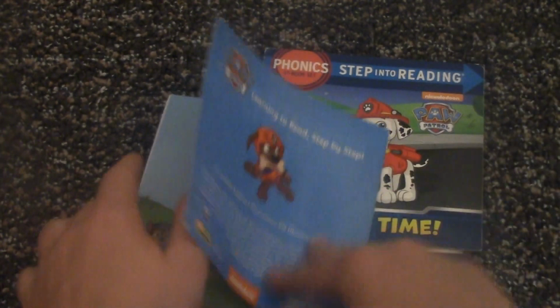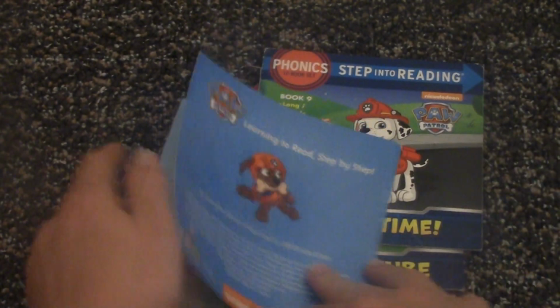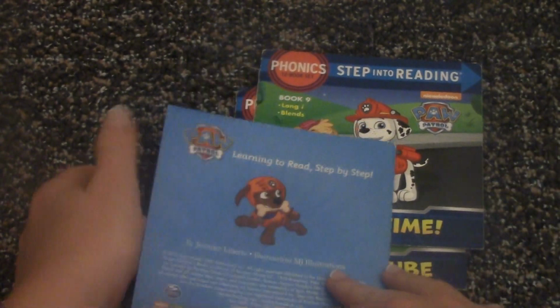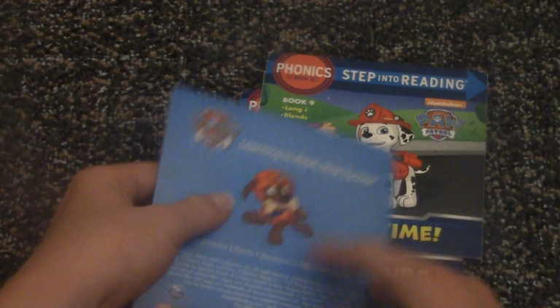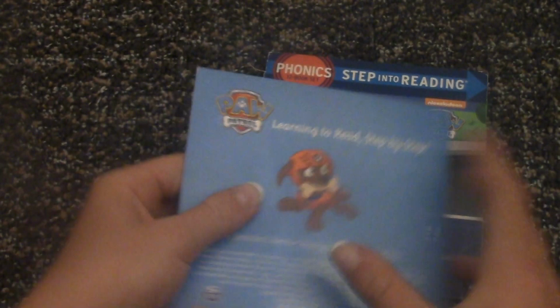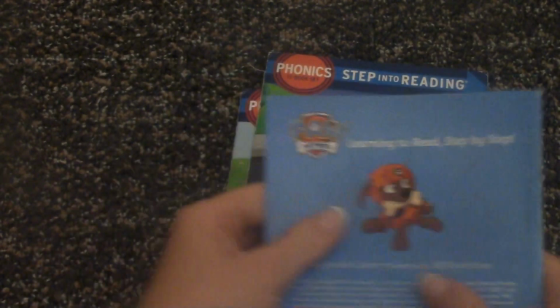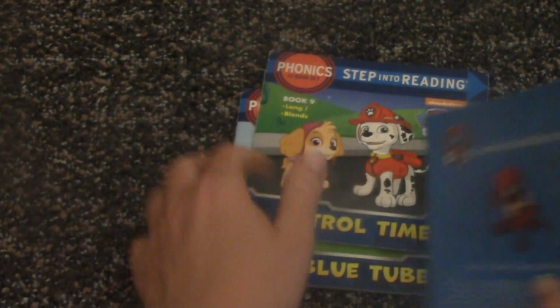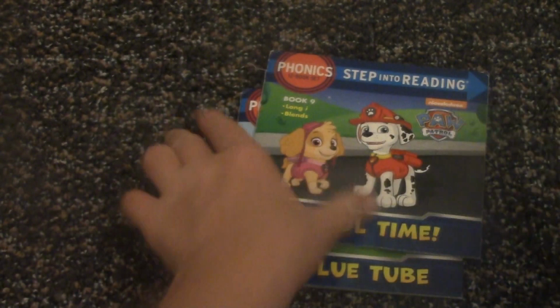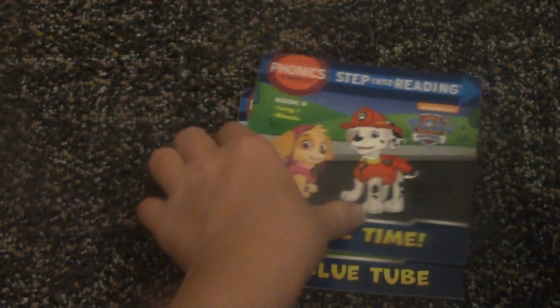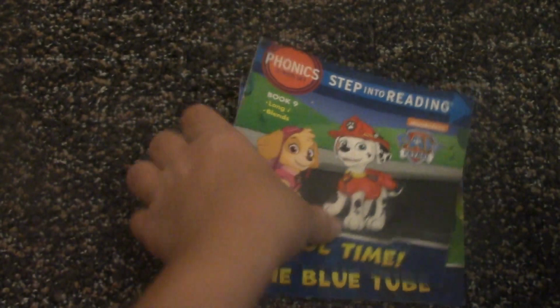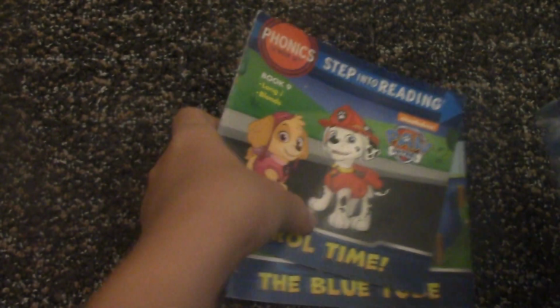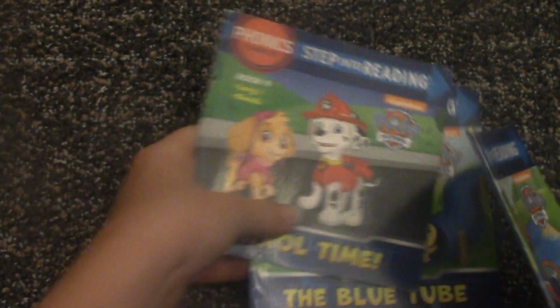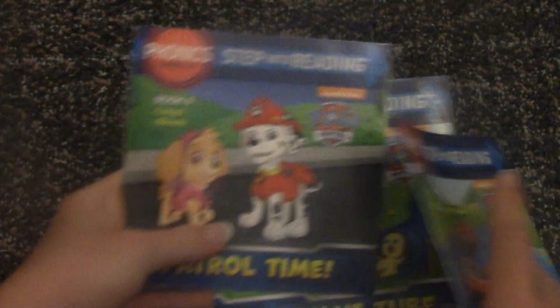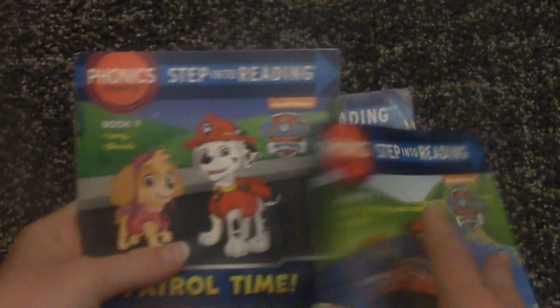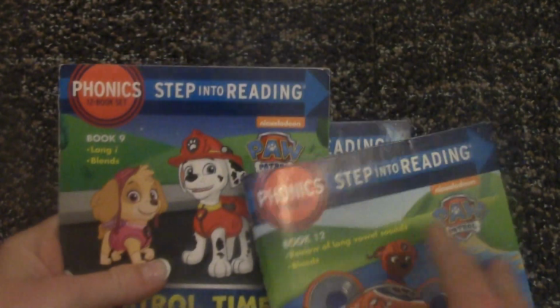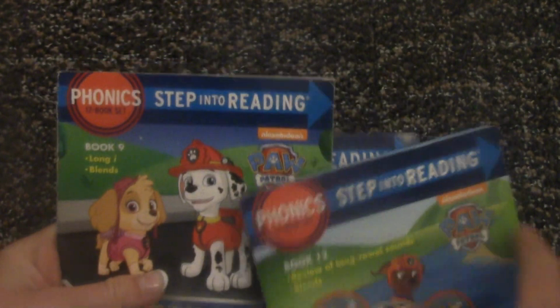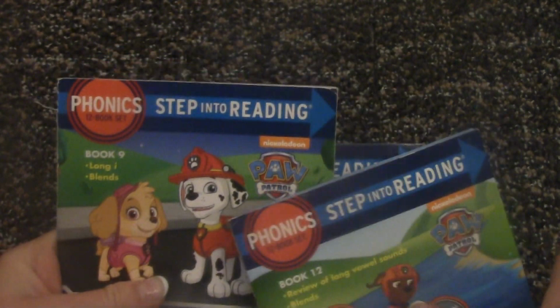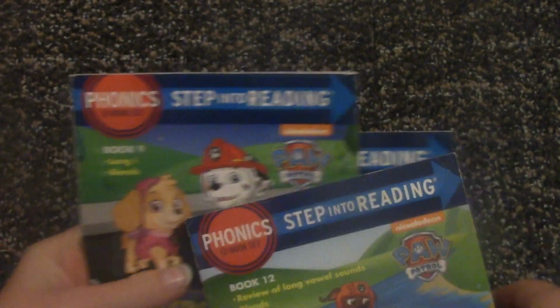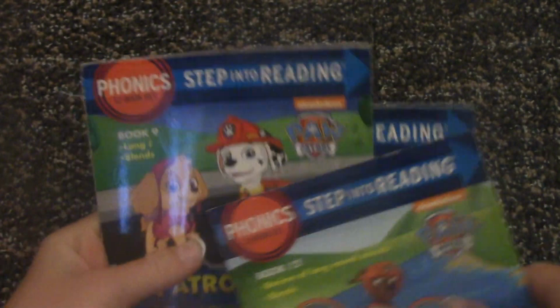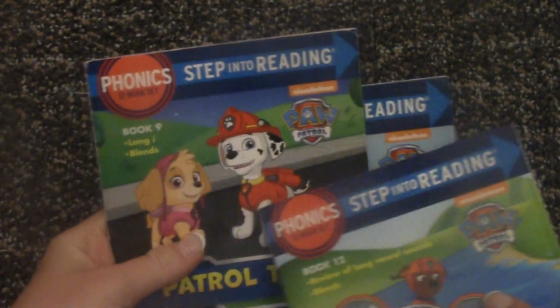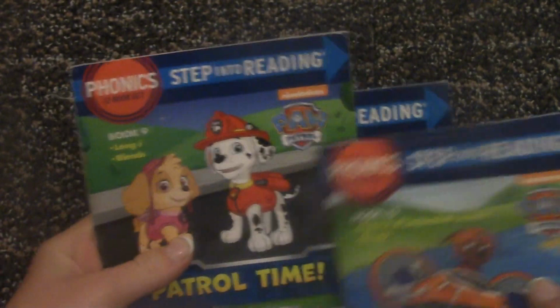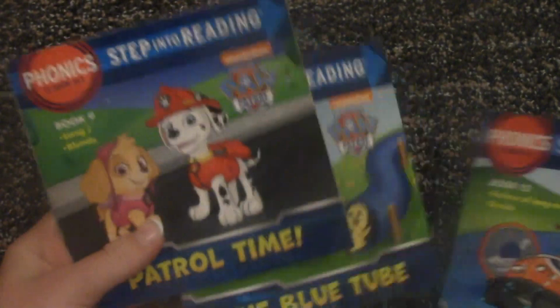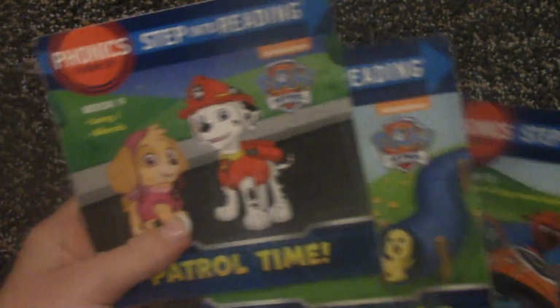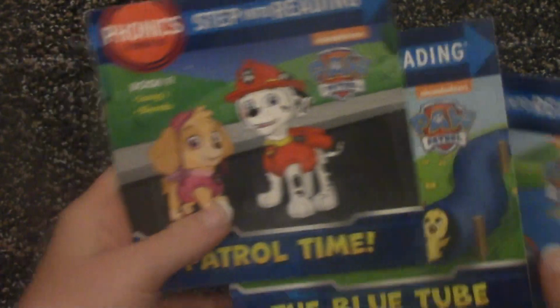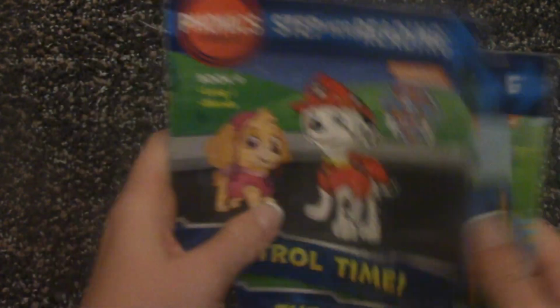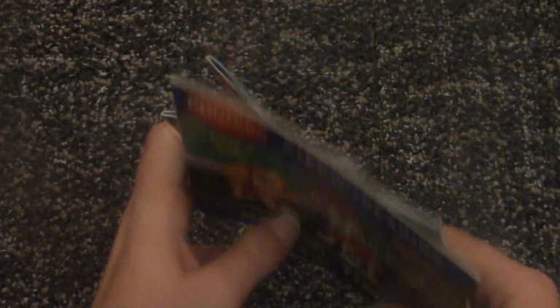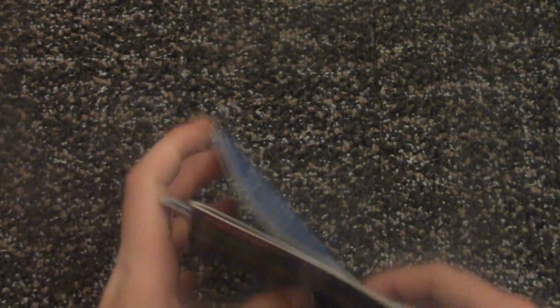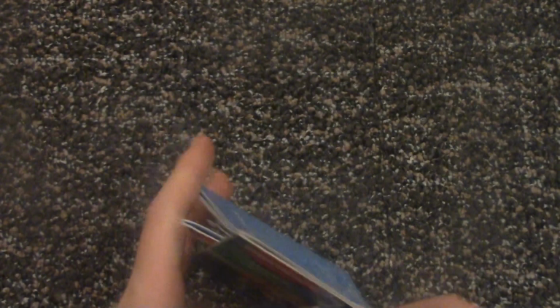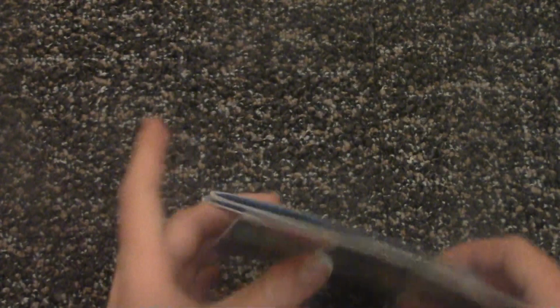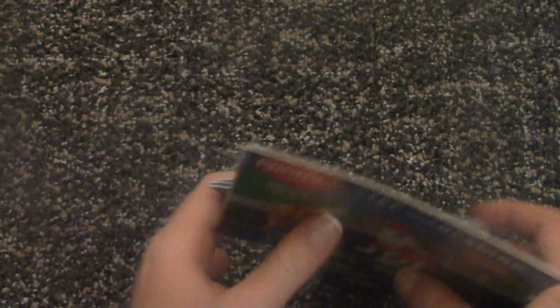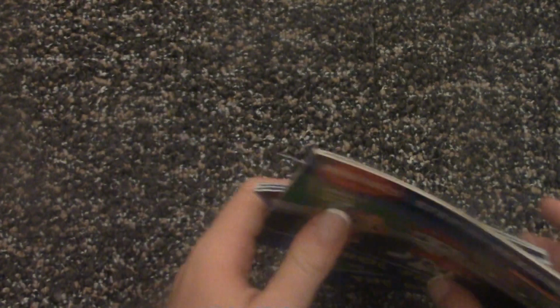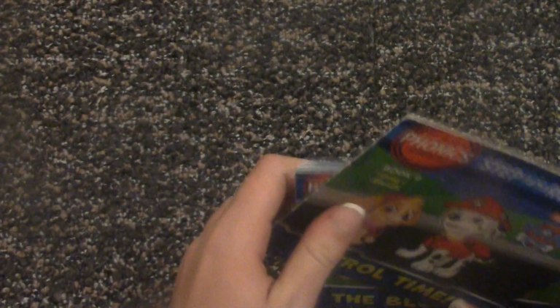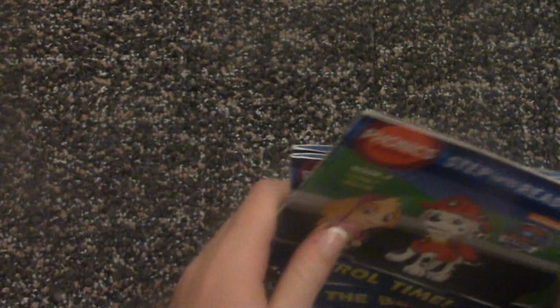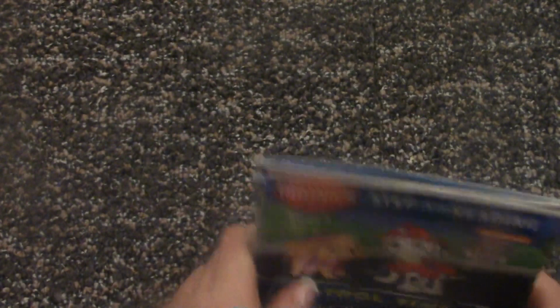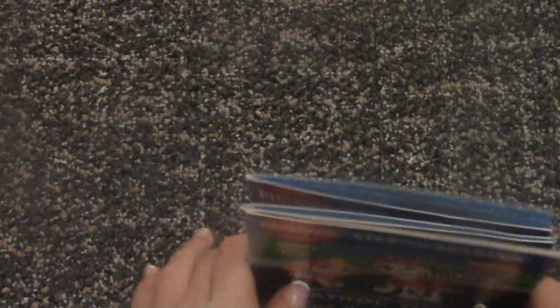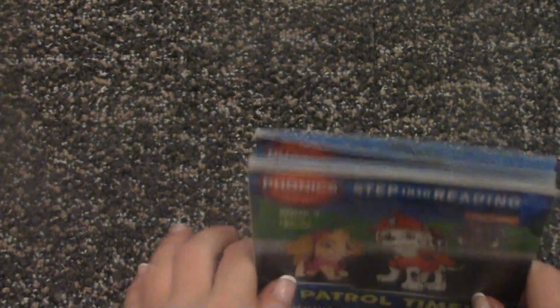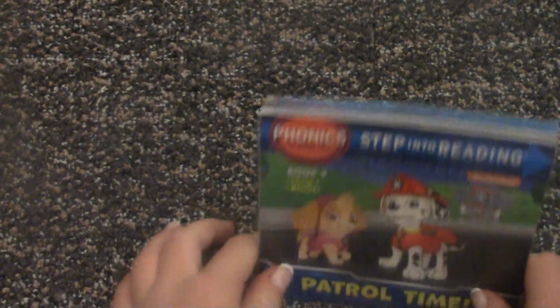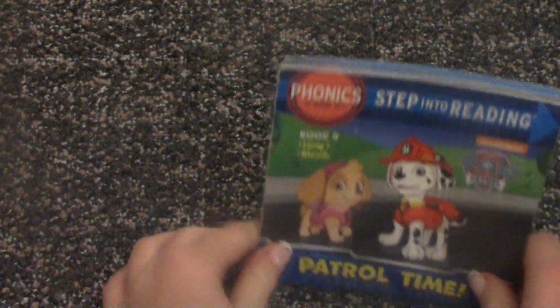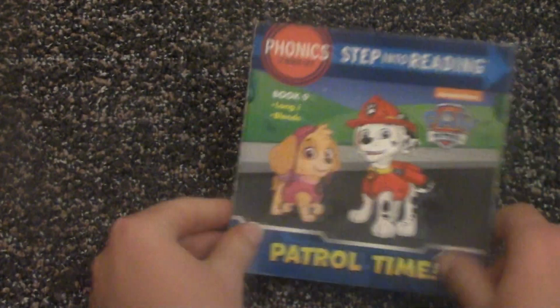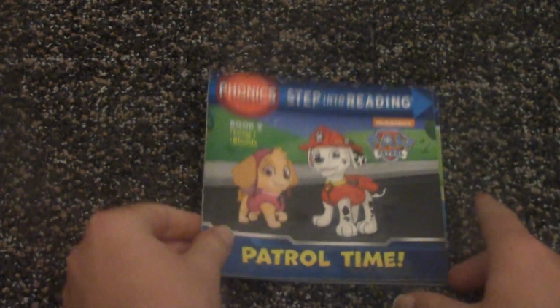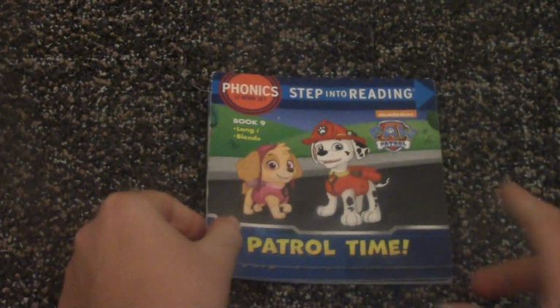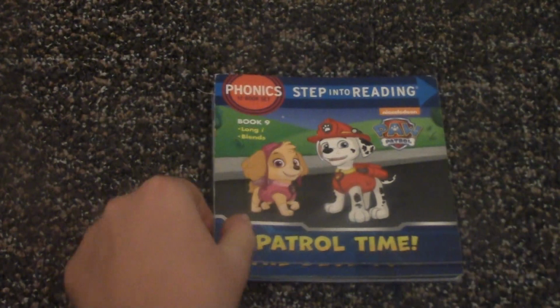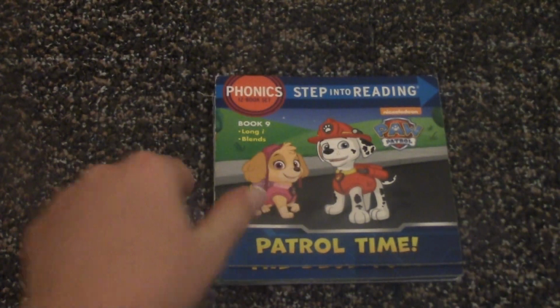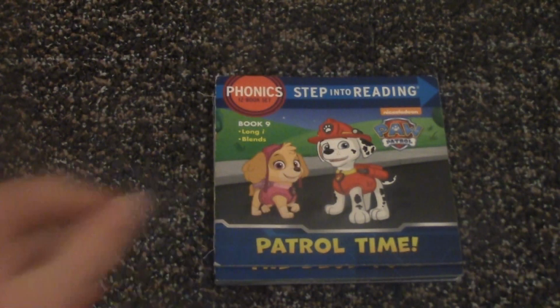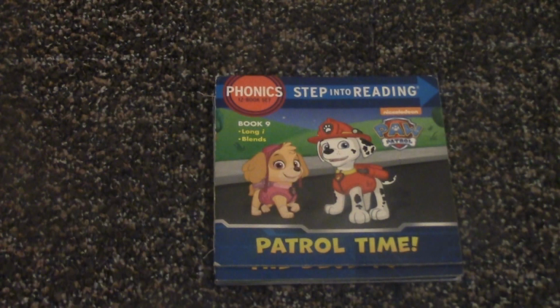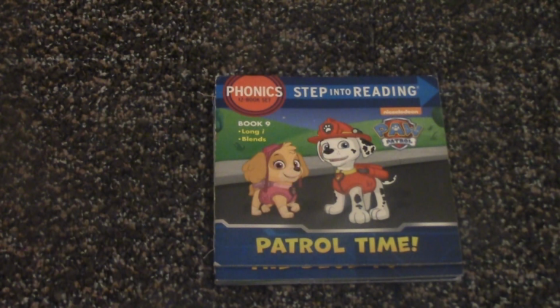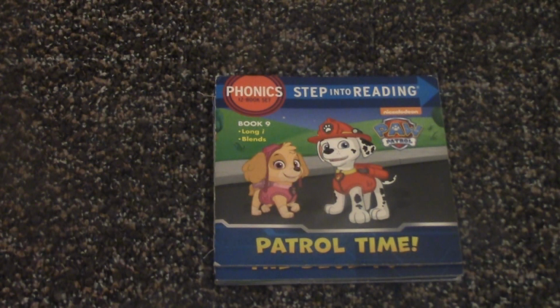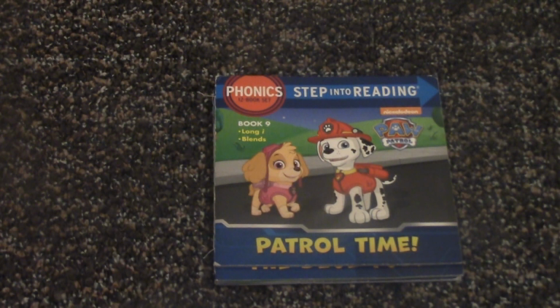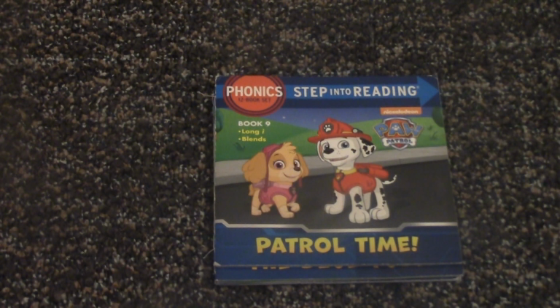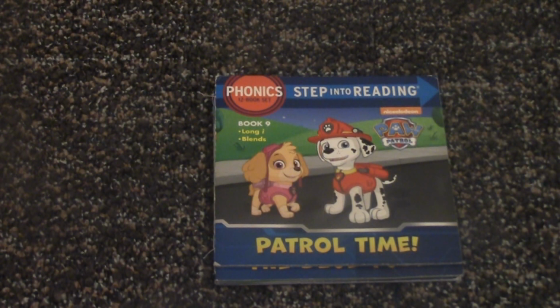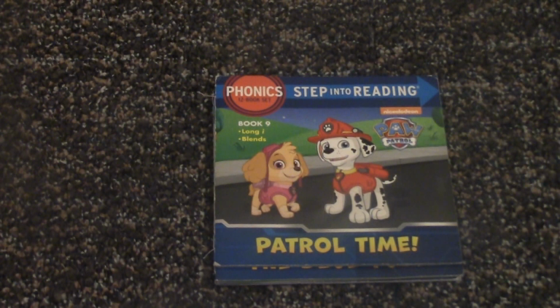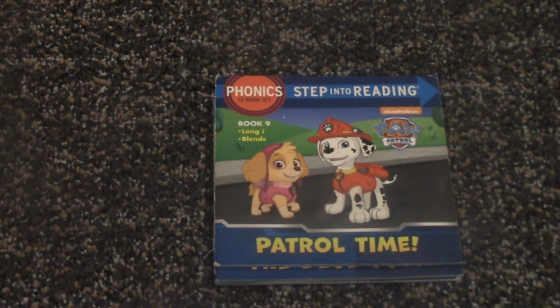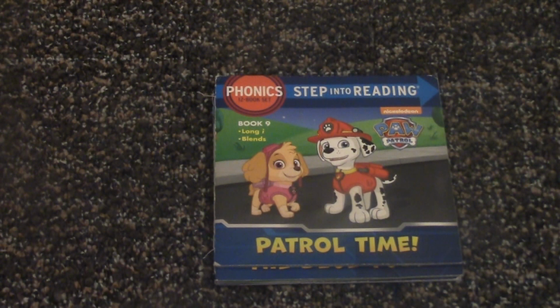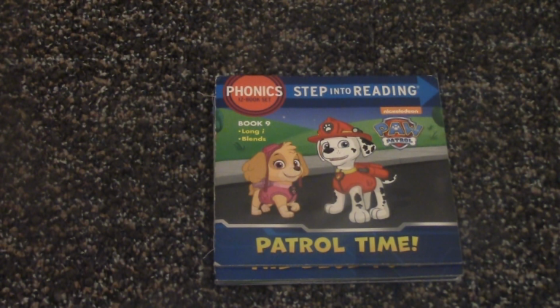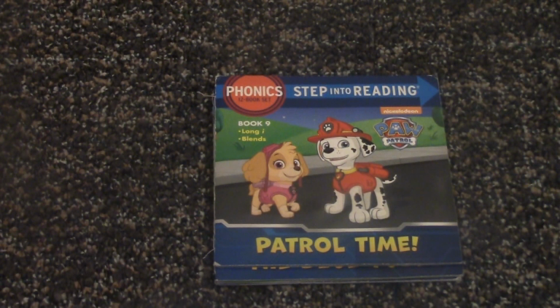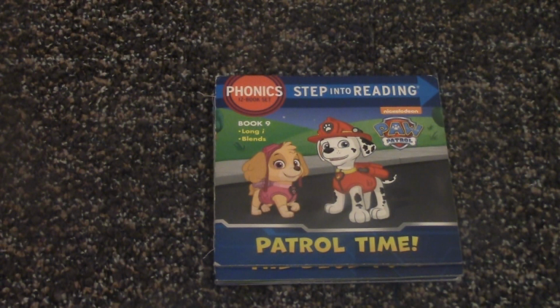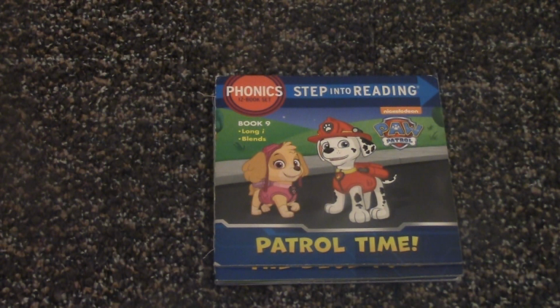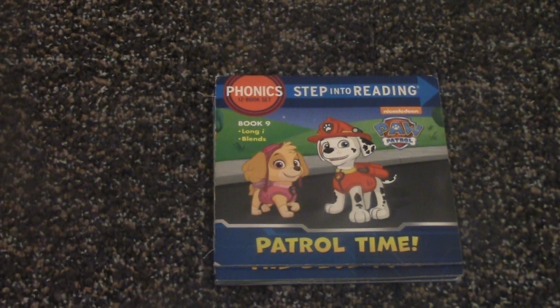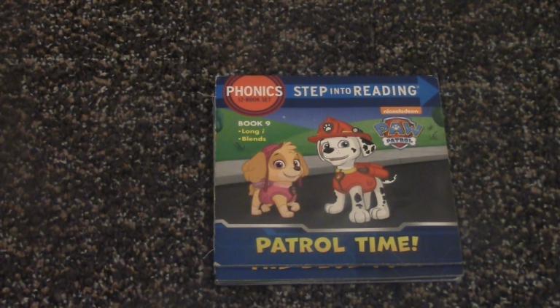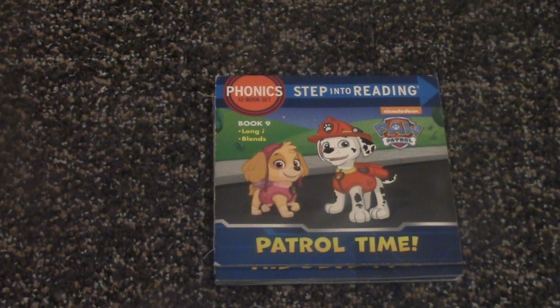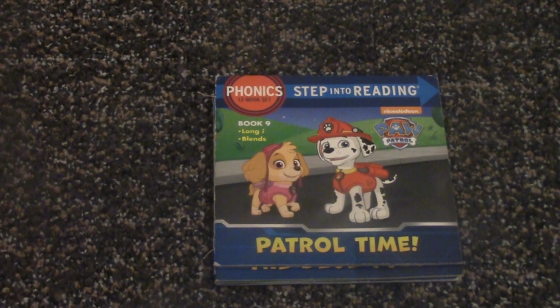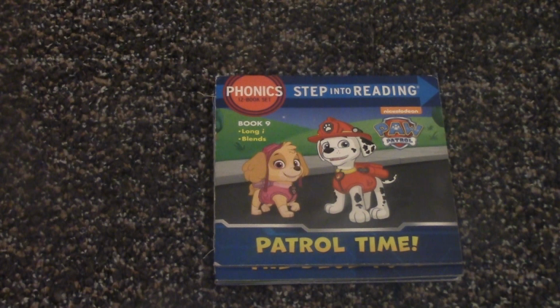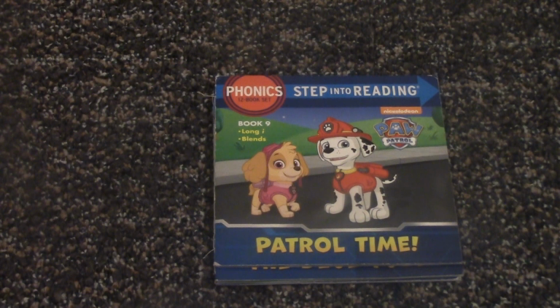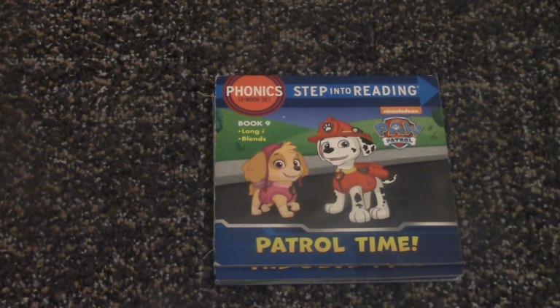Thank you for watching today's video. We've read the last three books. Keep watching my videos and keep reading. Bye!